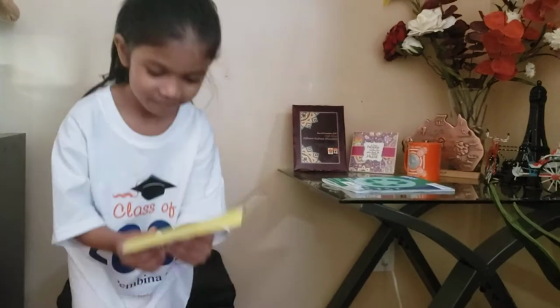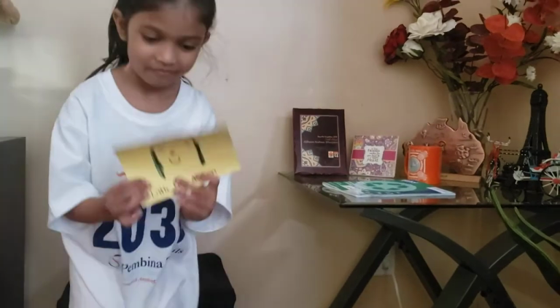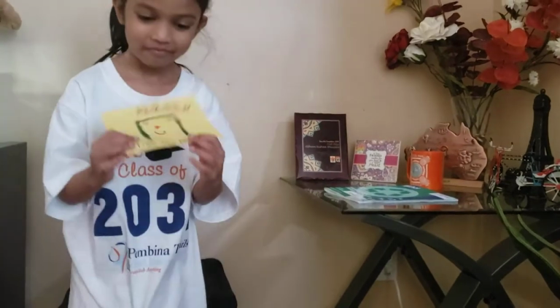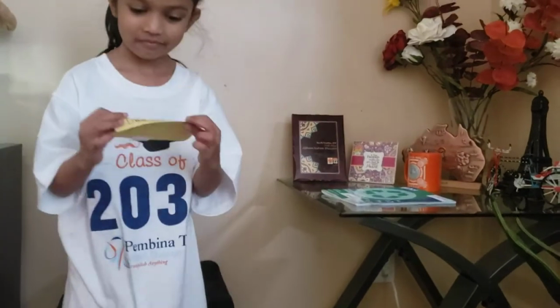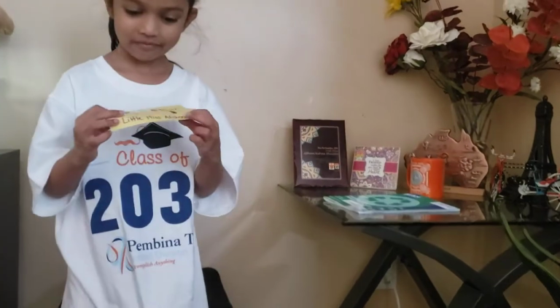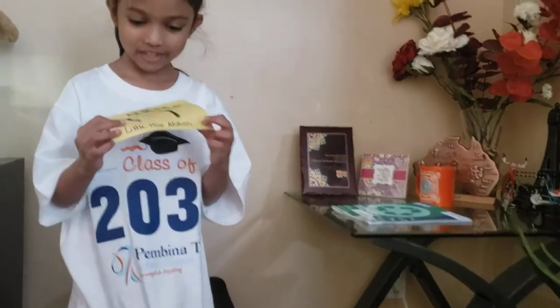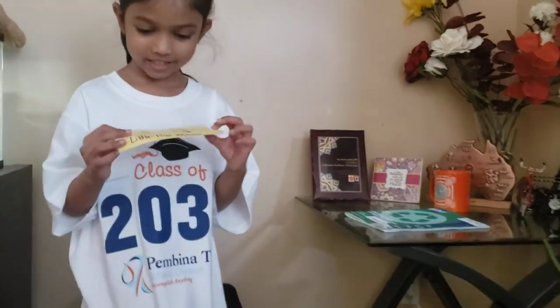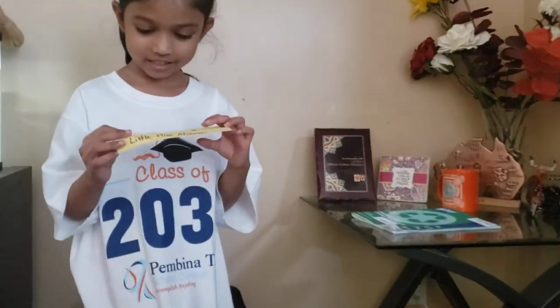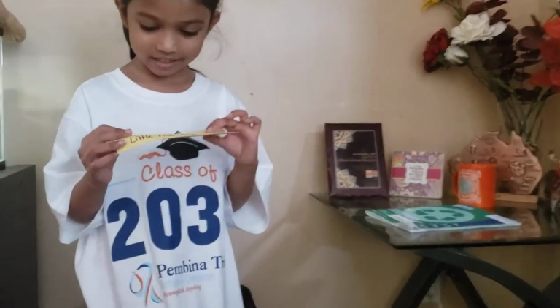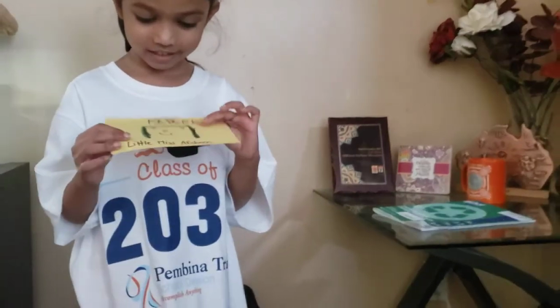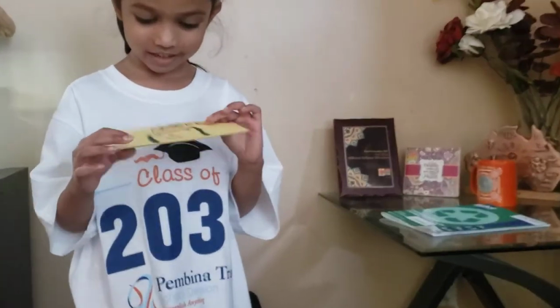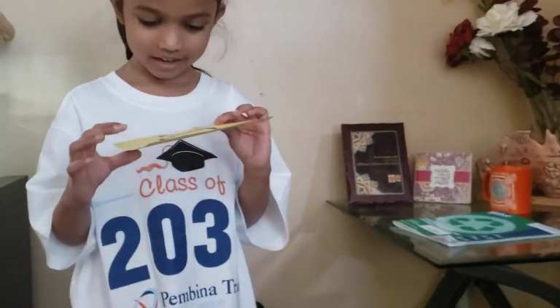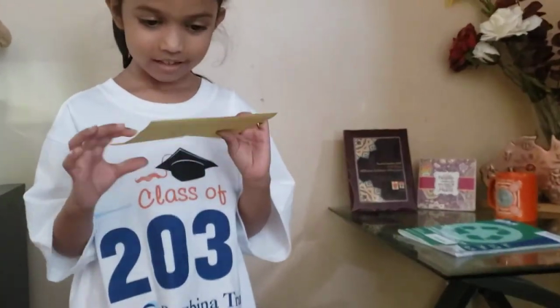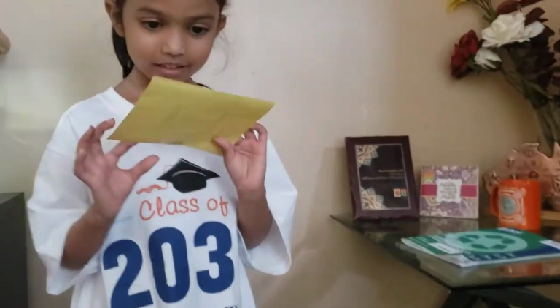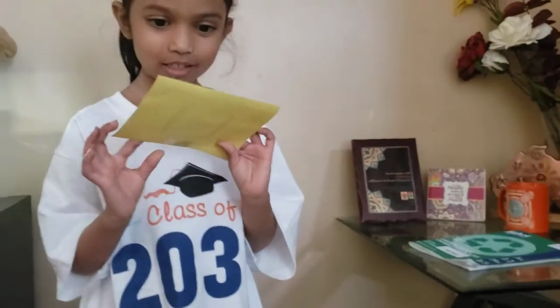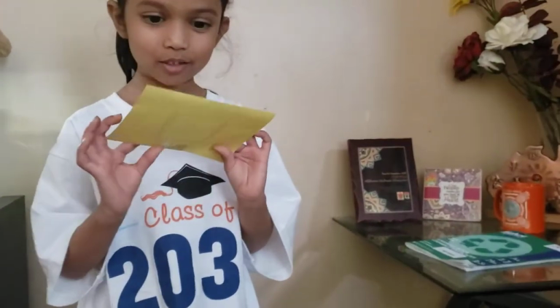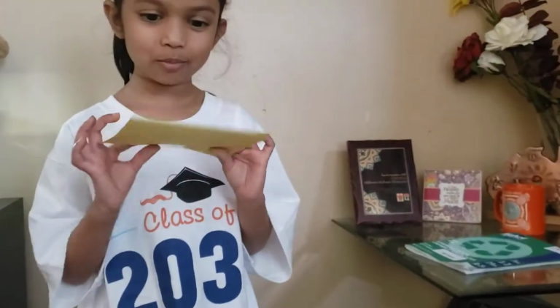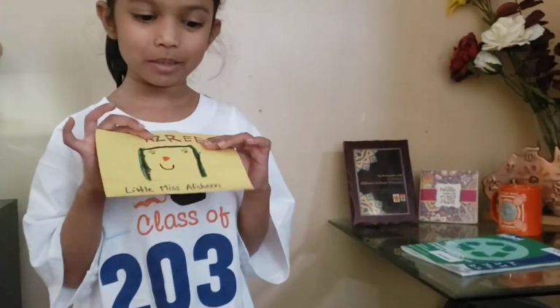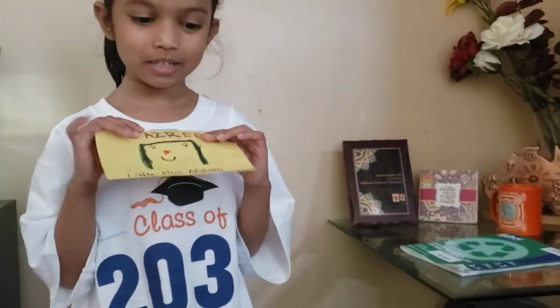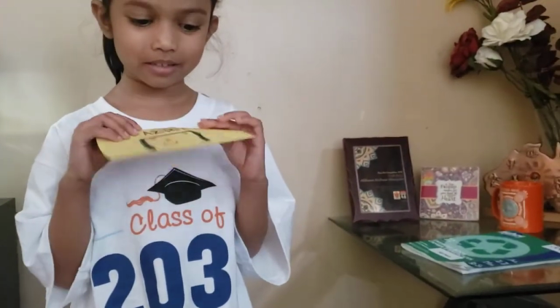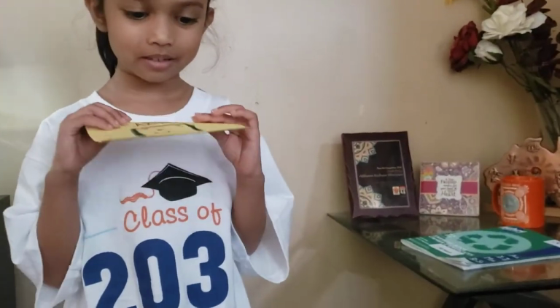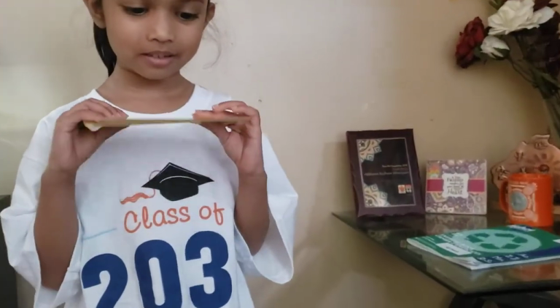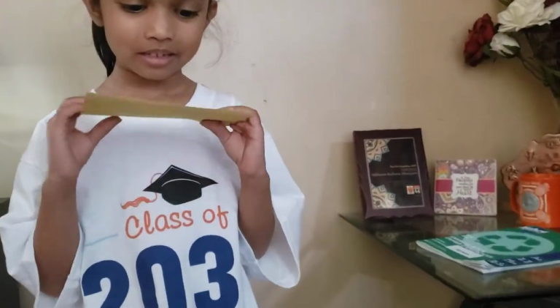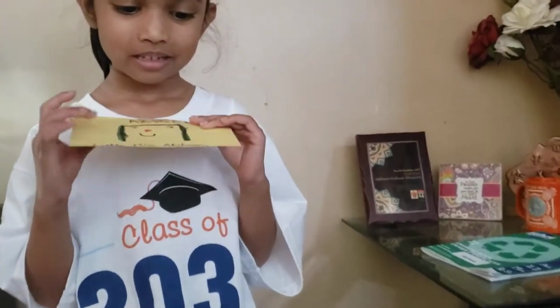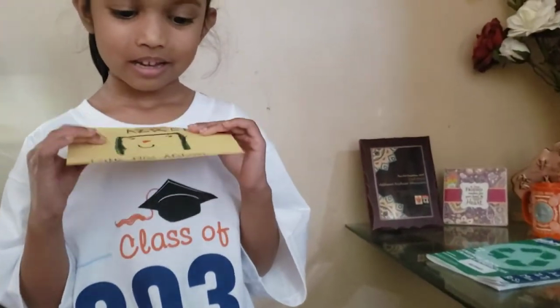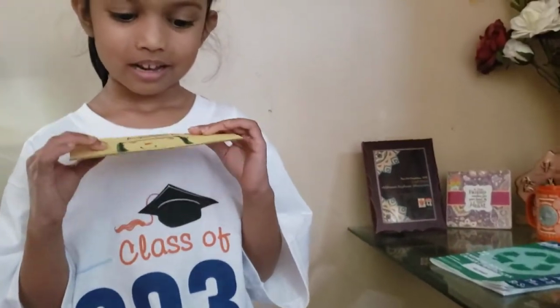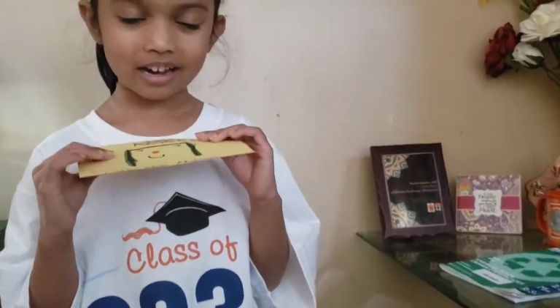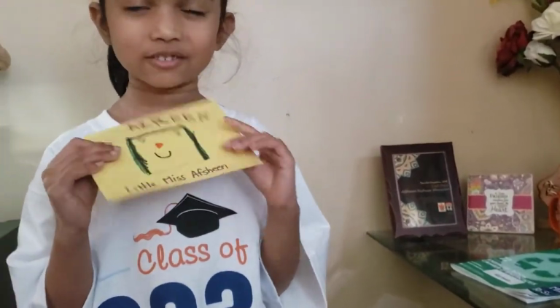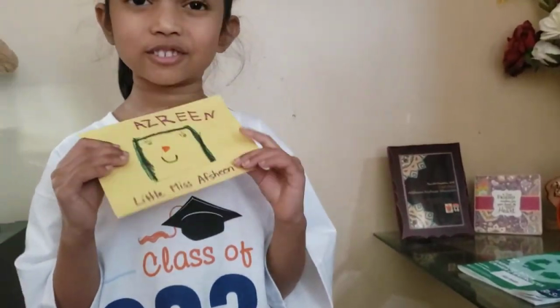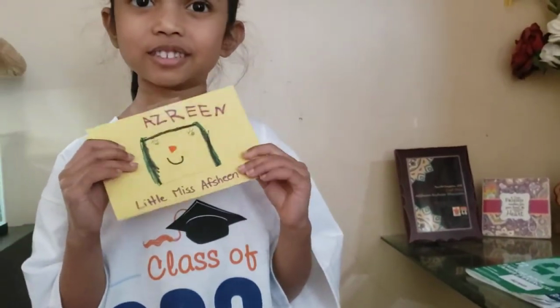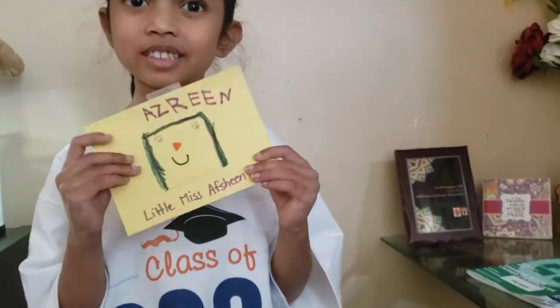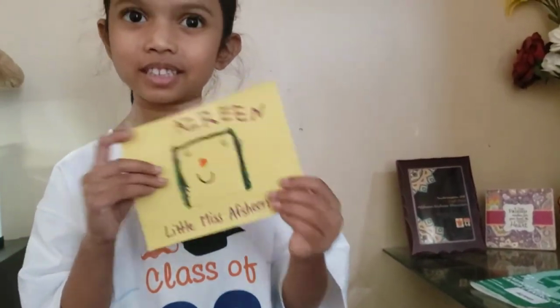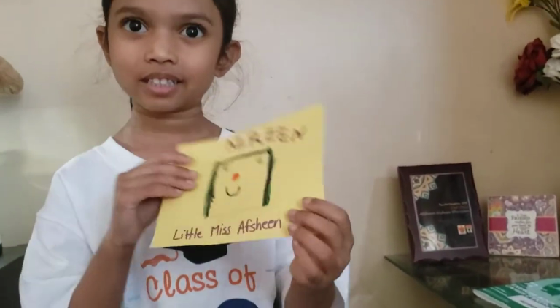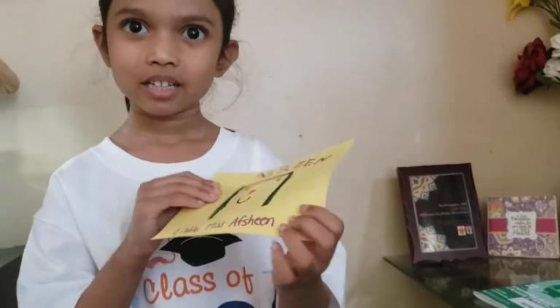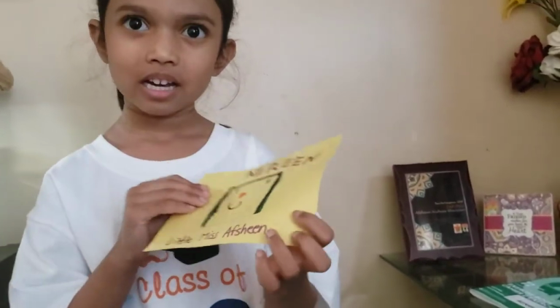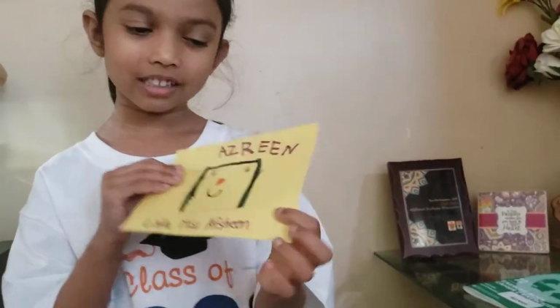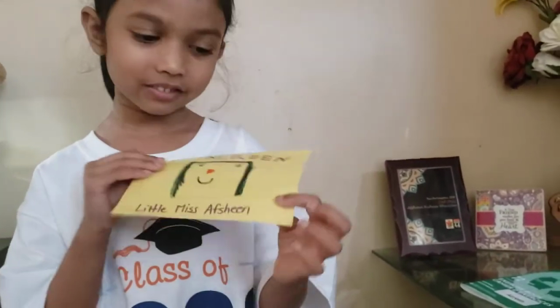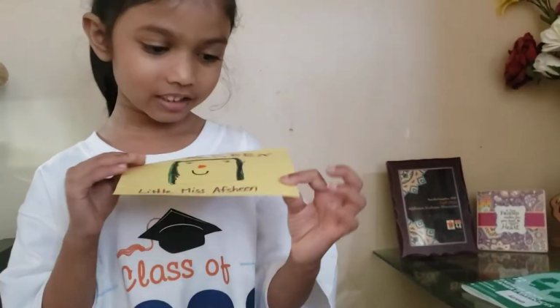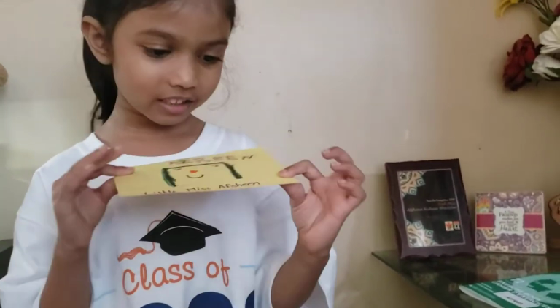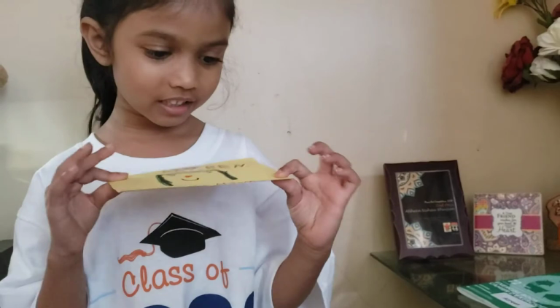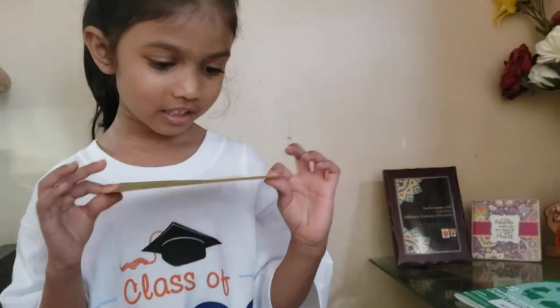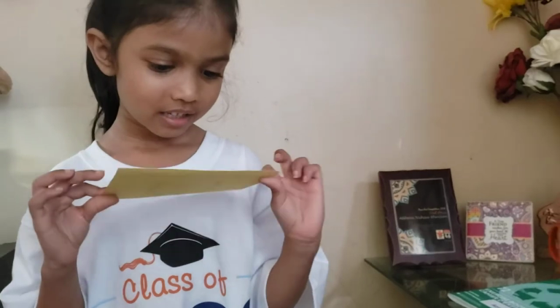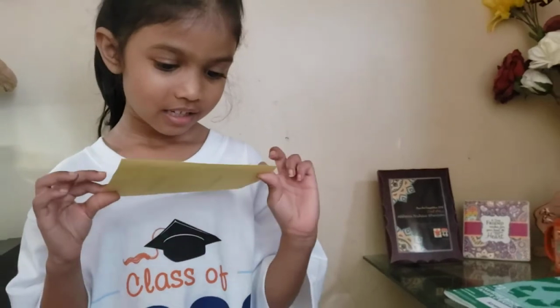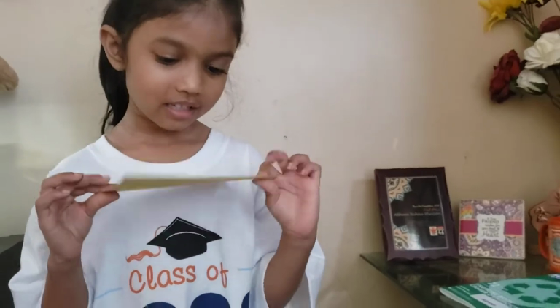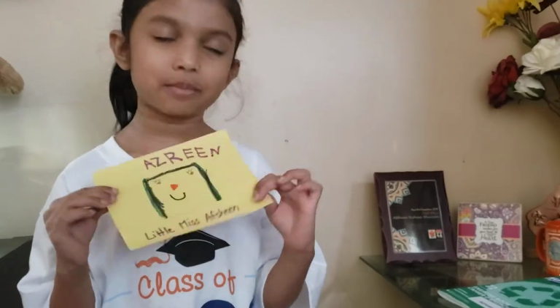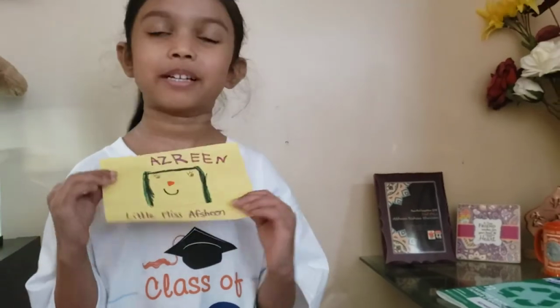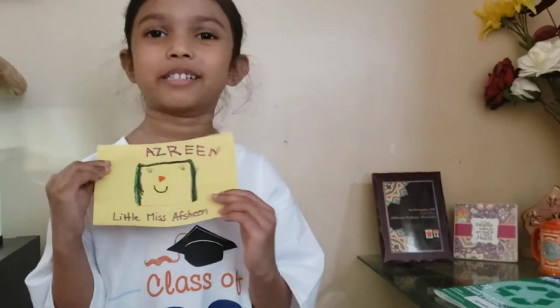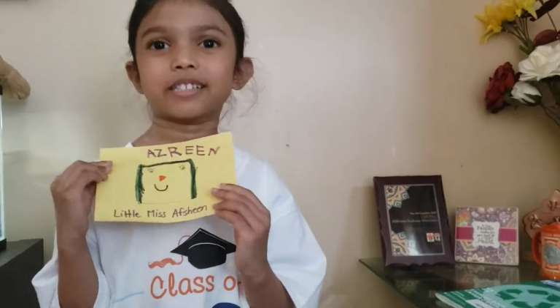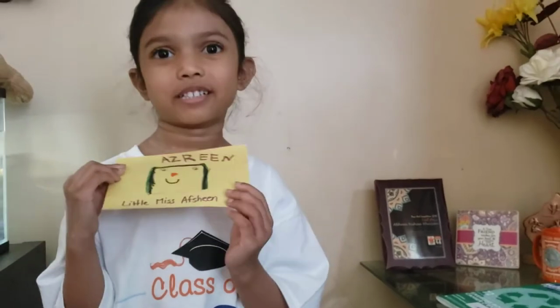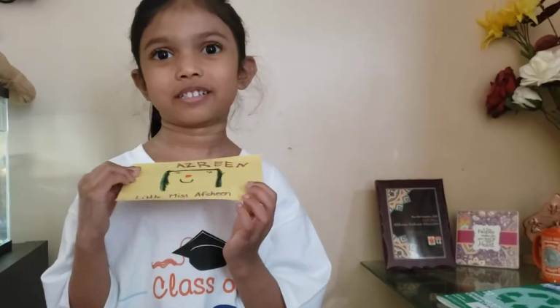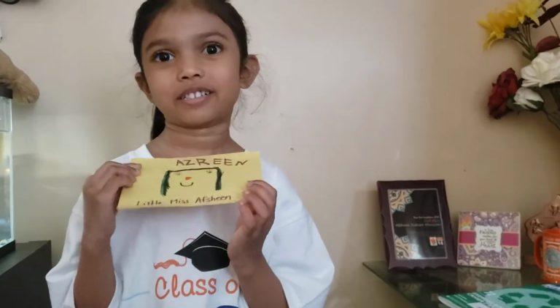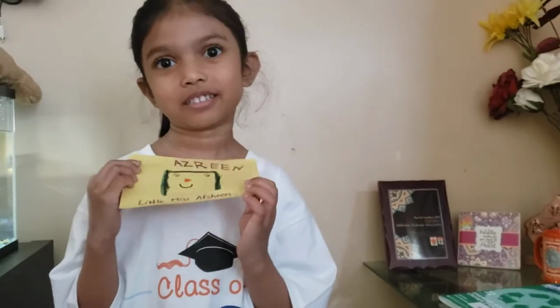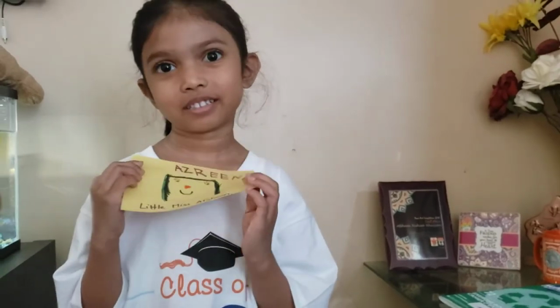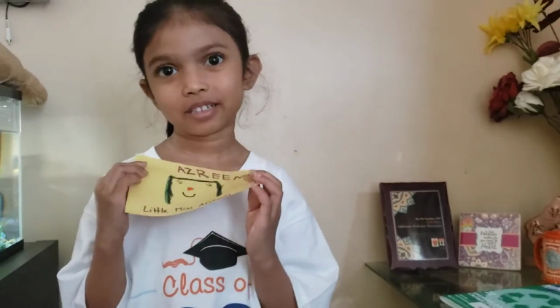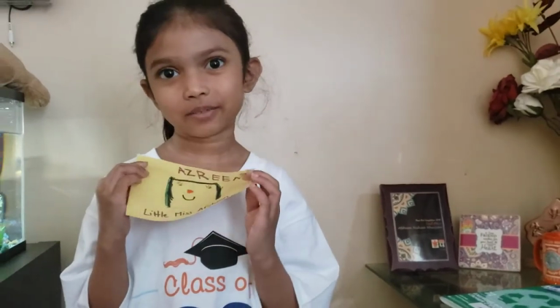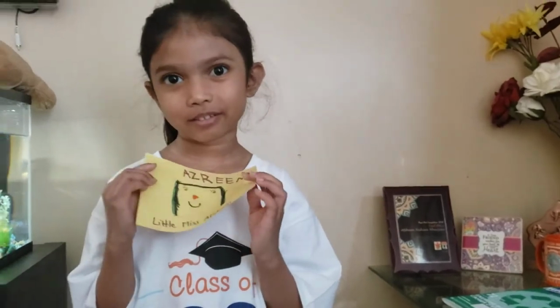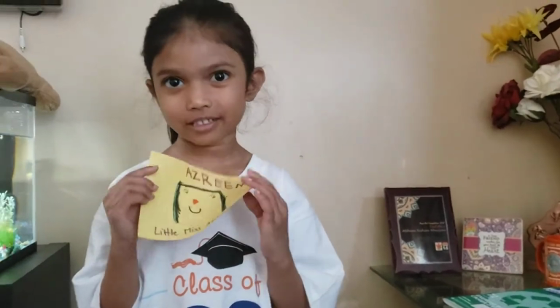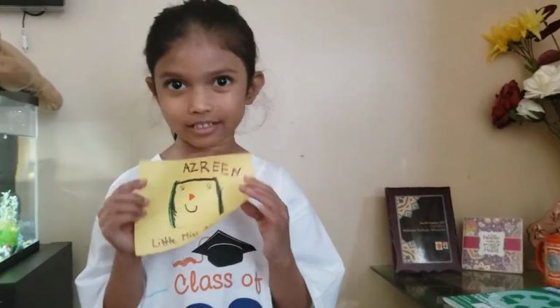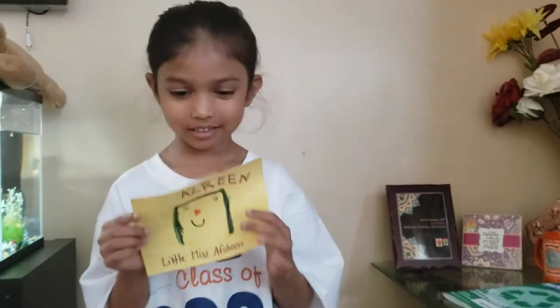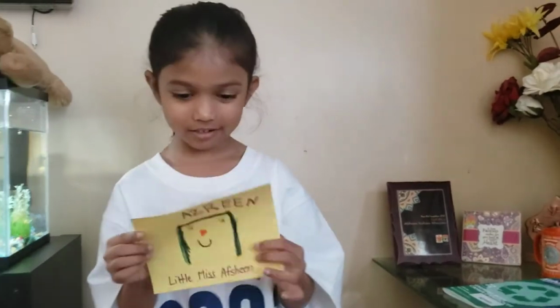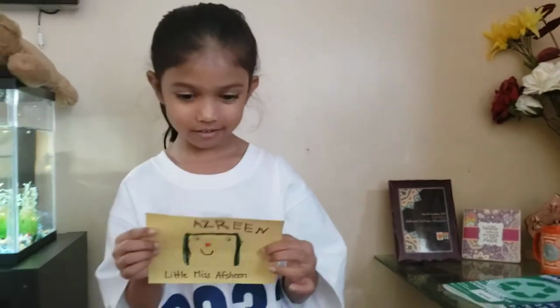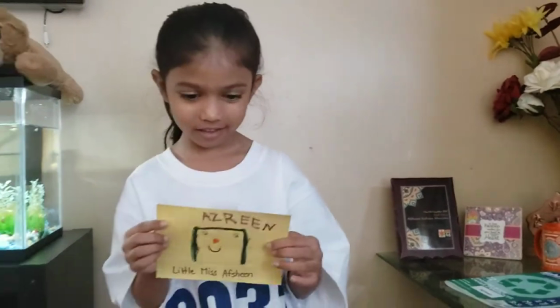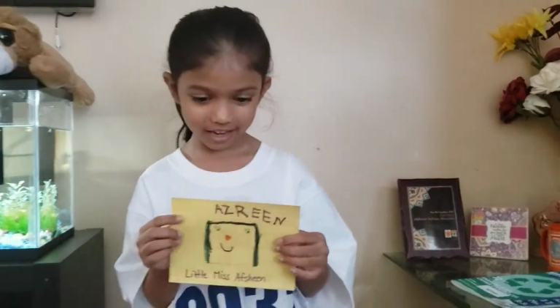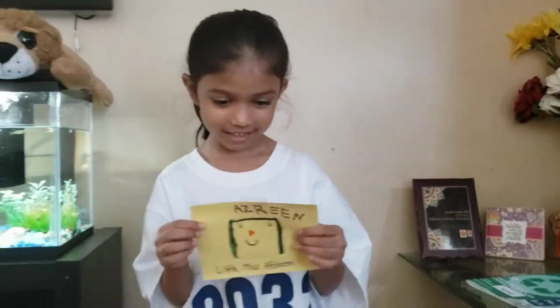This is Little Miss Afrin. Afrin is my sister, if you didn't know that.